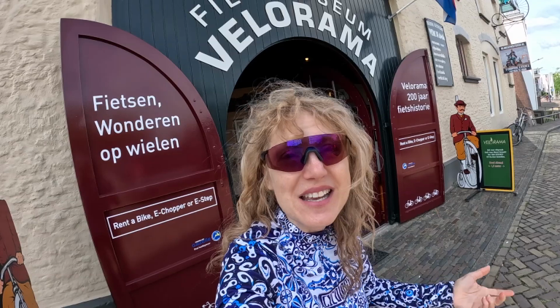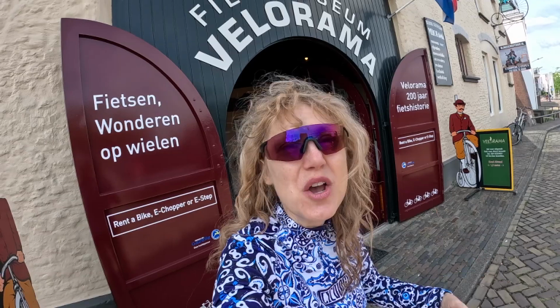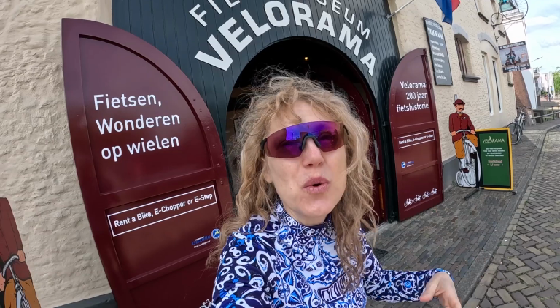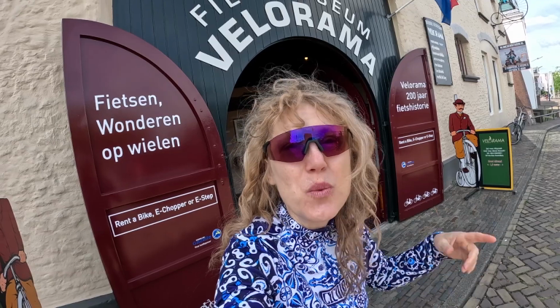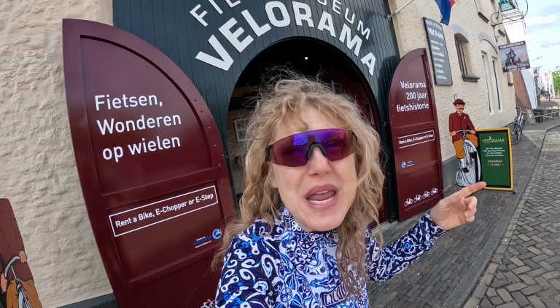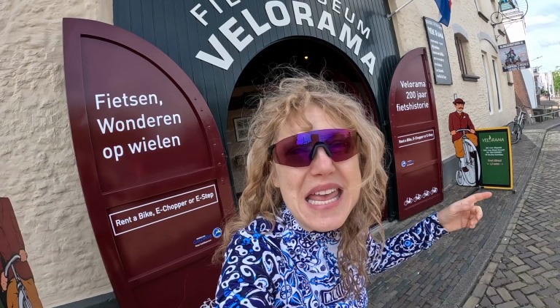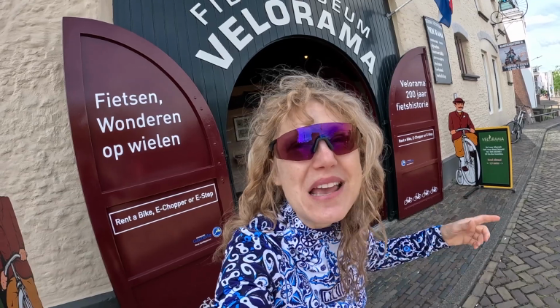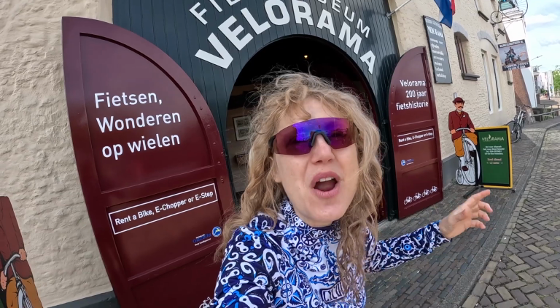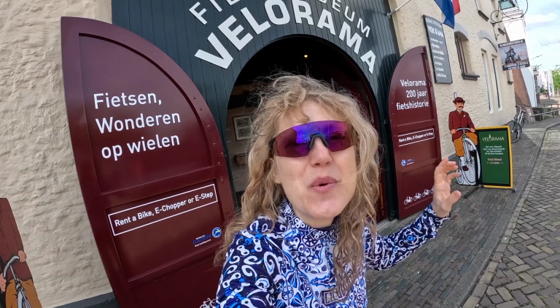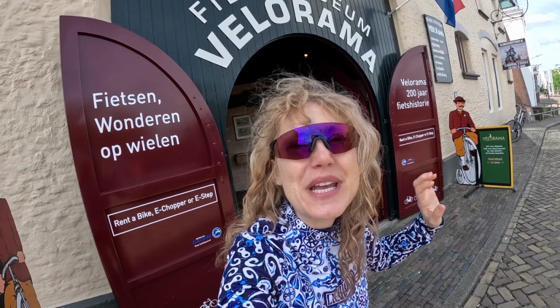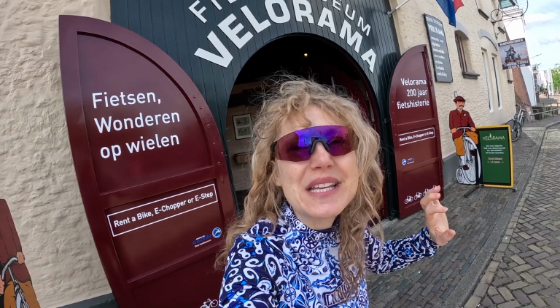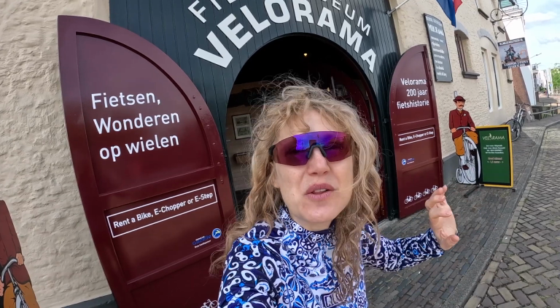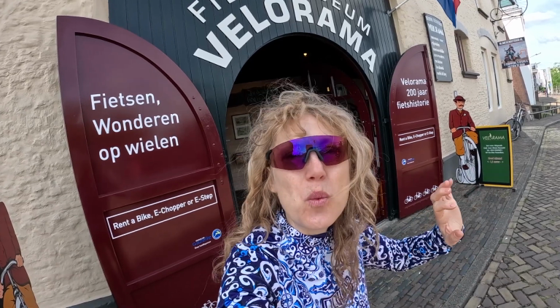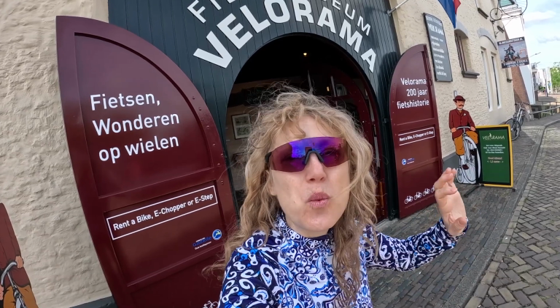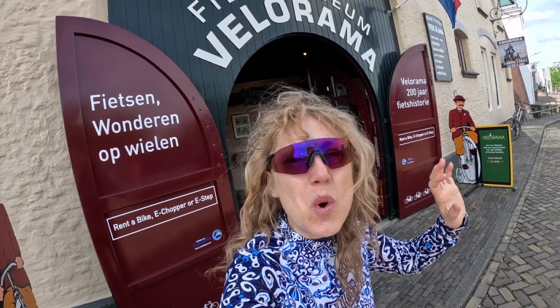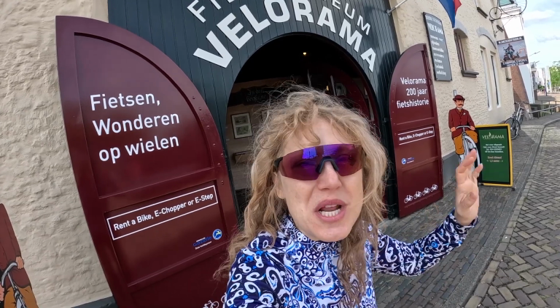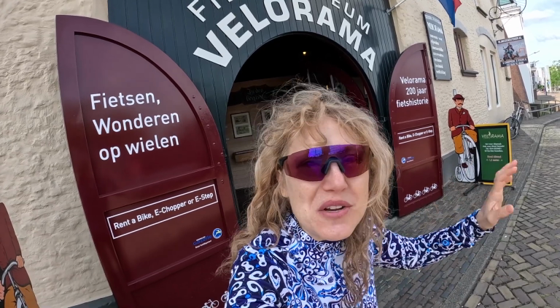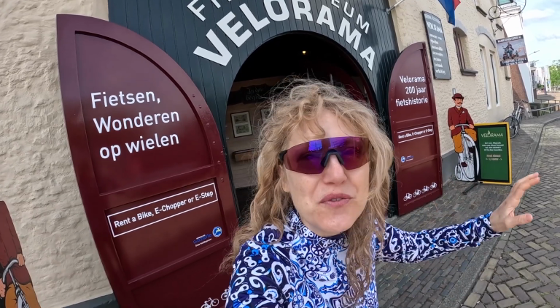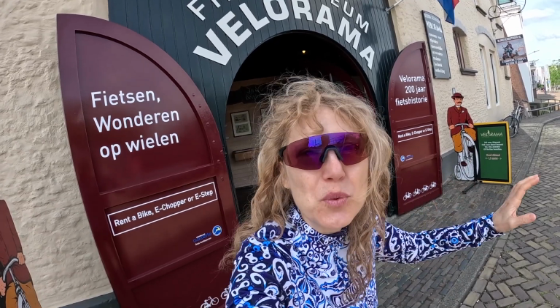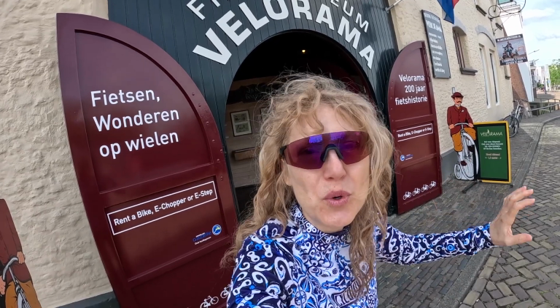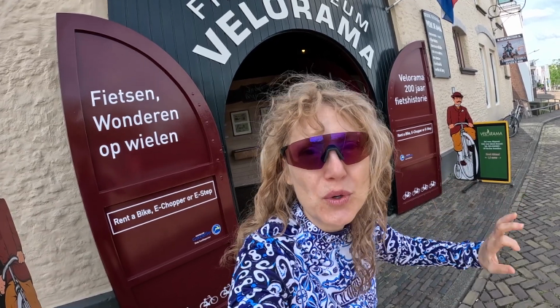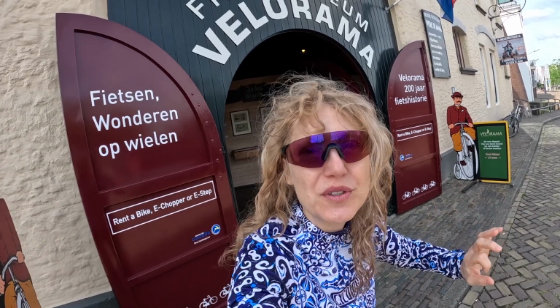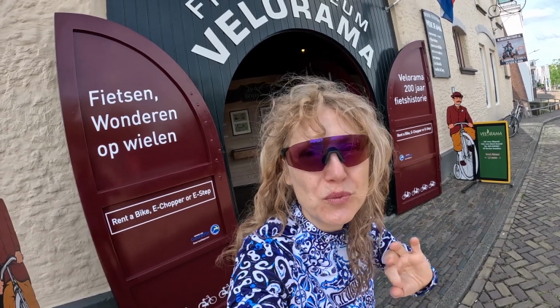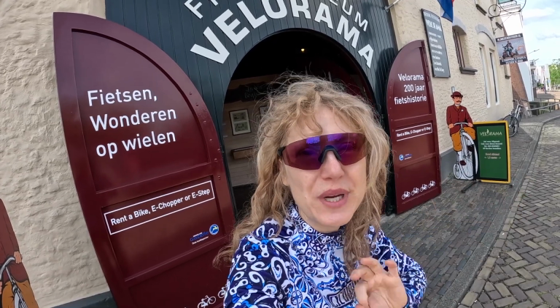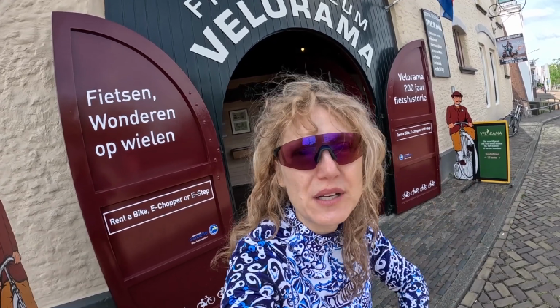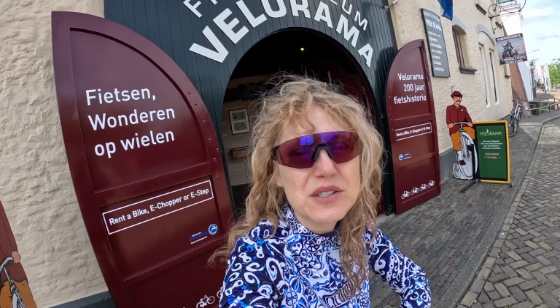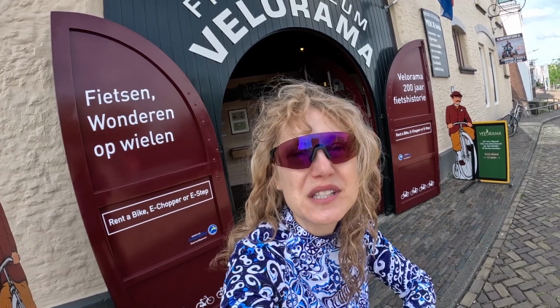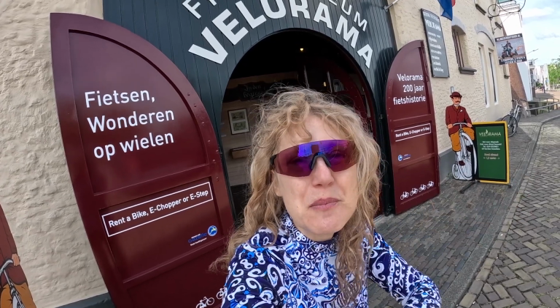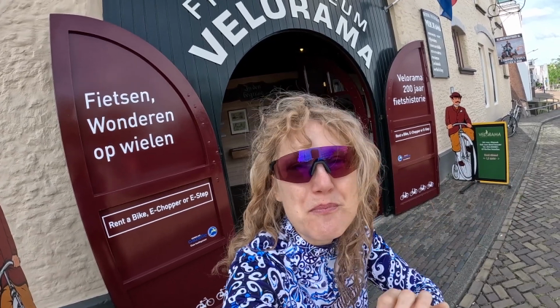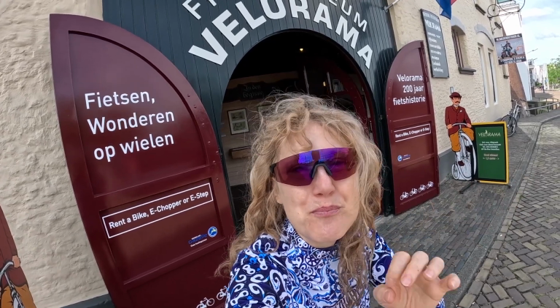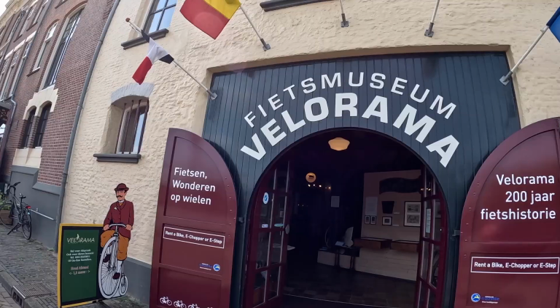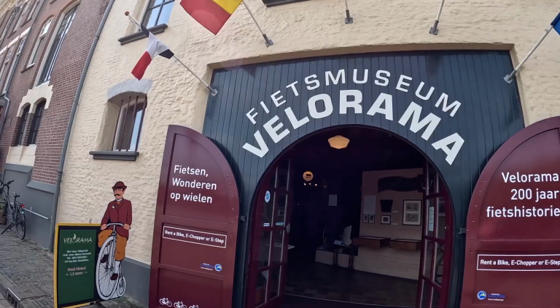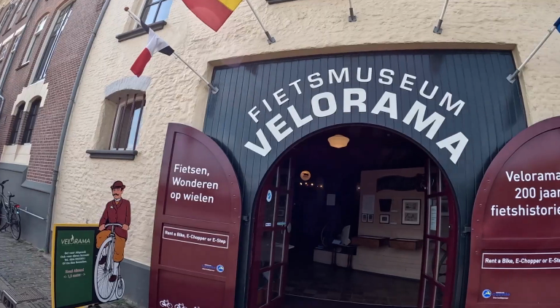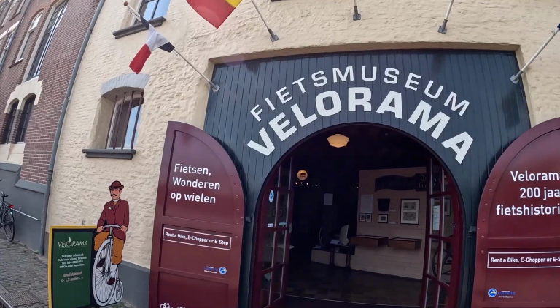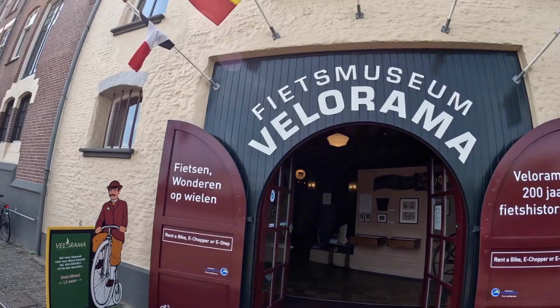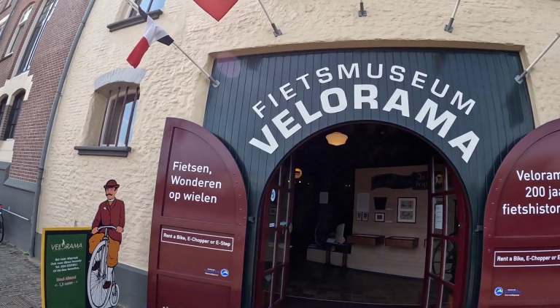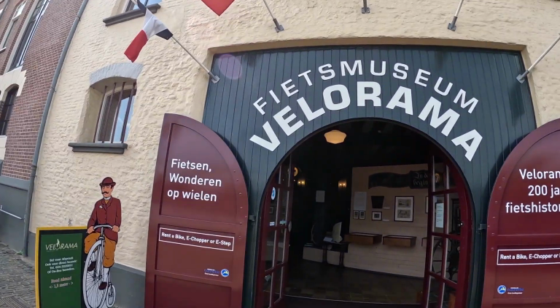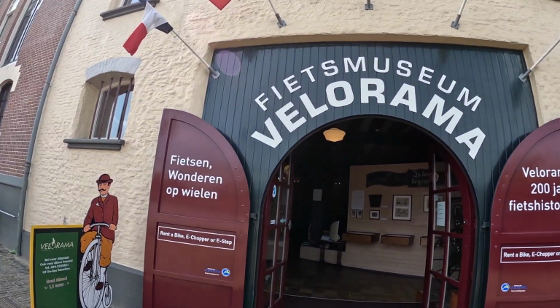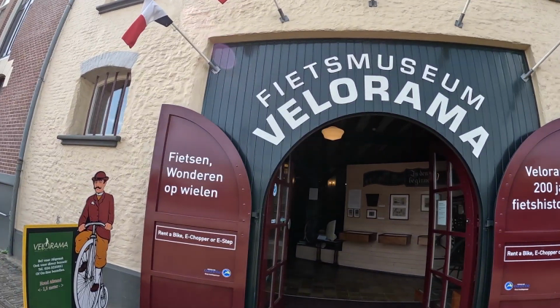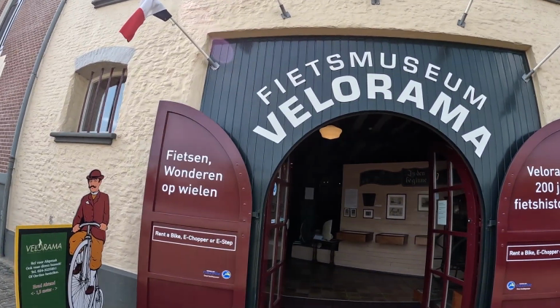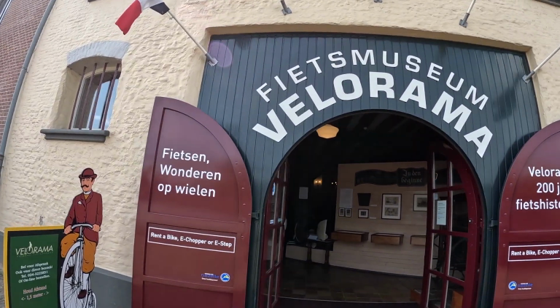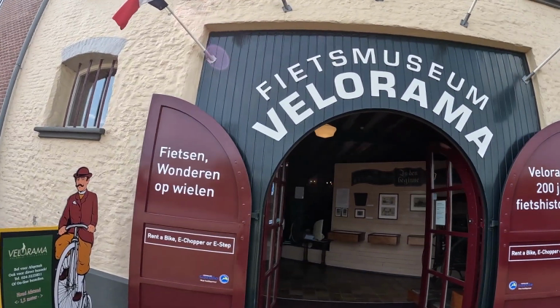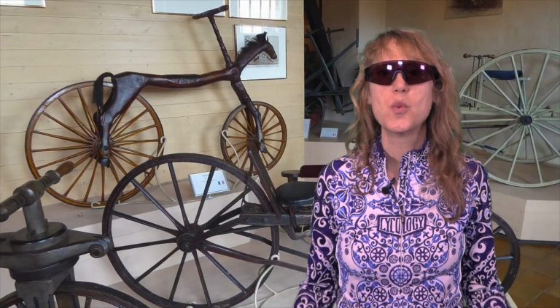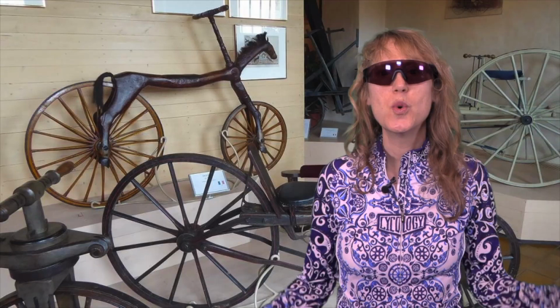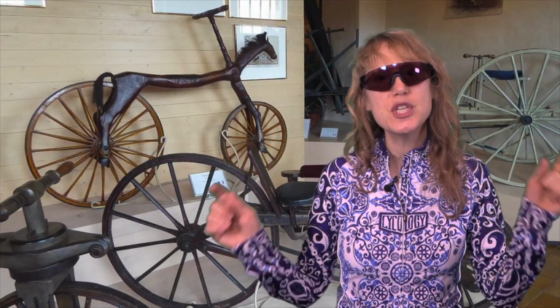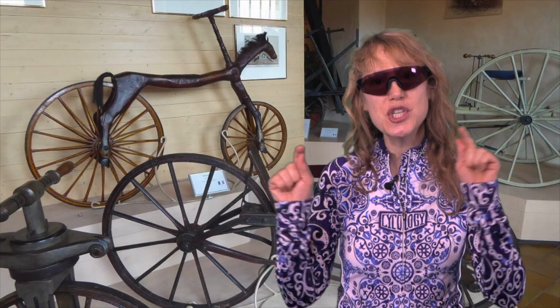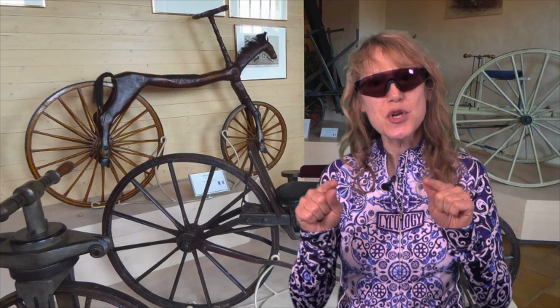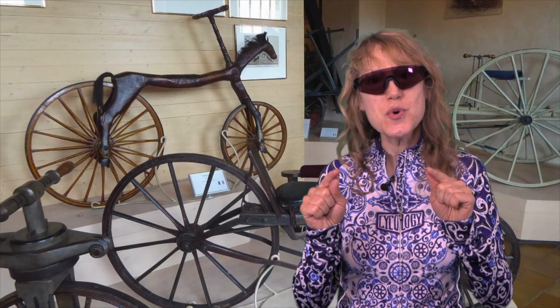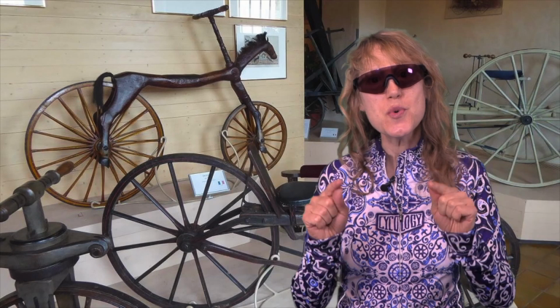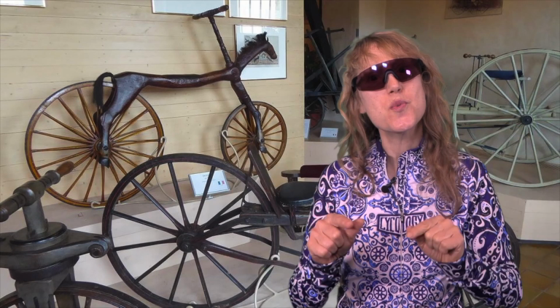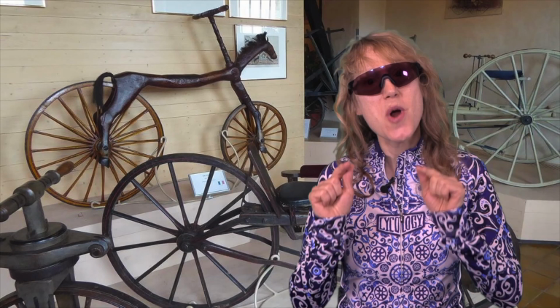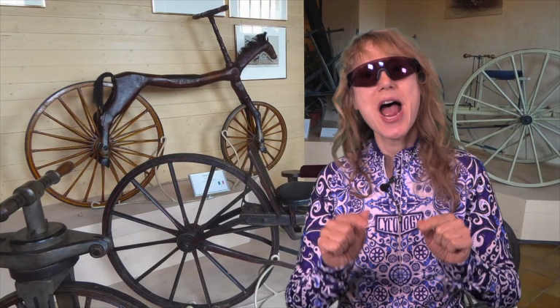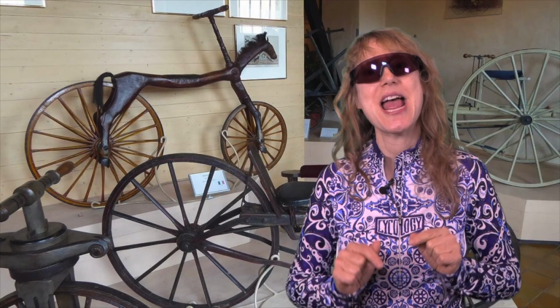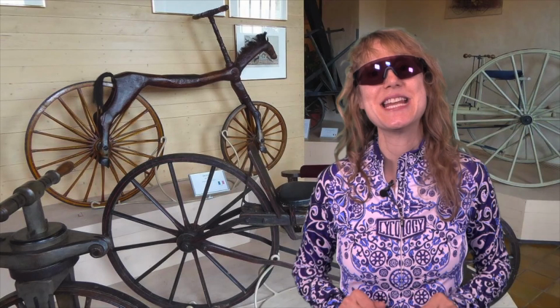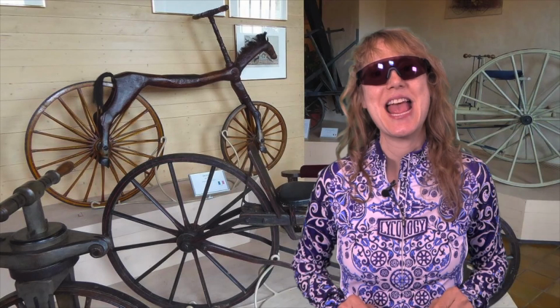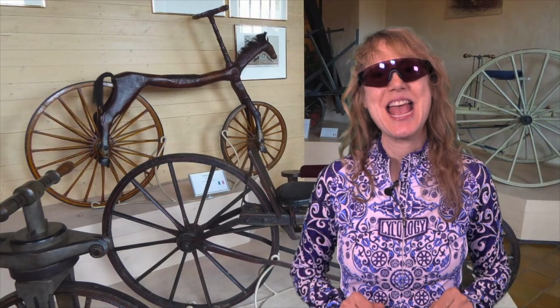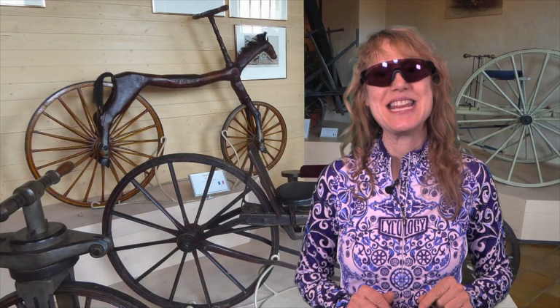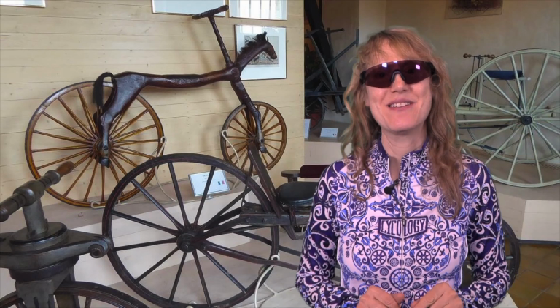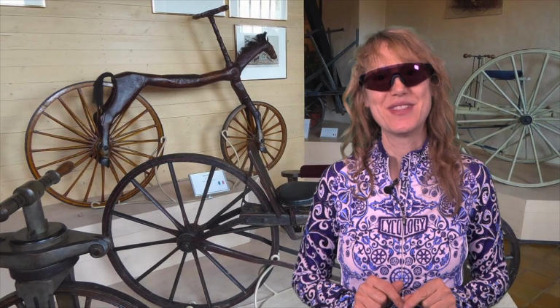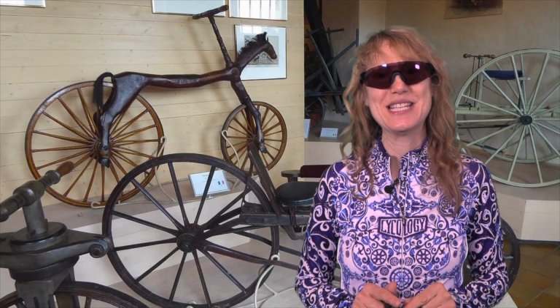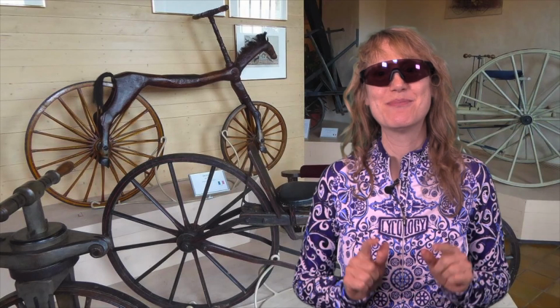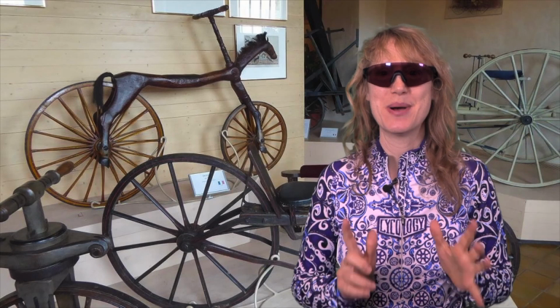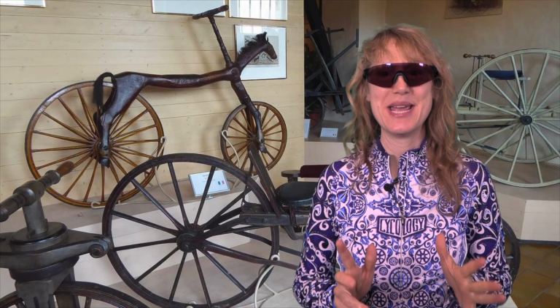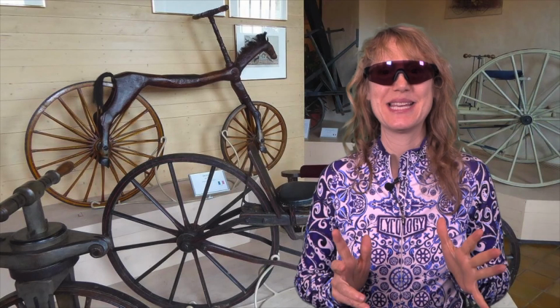We are in the wonderful world of wheels, the bicycle museum. Would you ride any of these bikes?